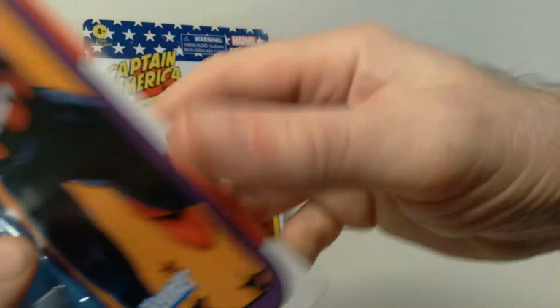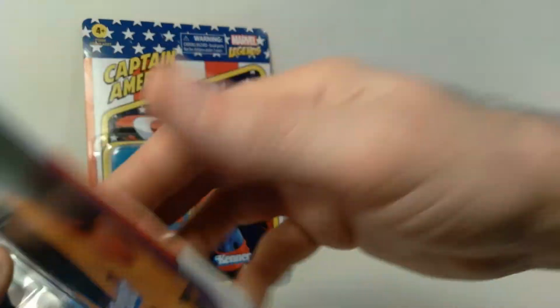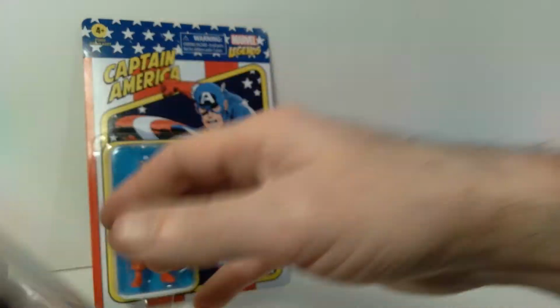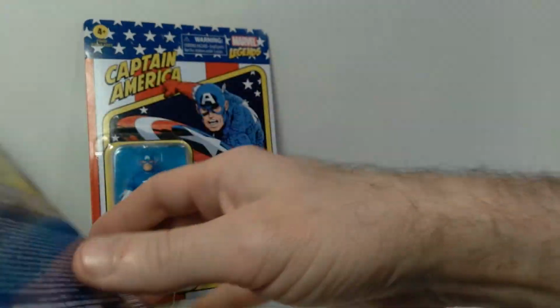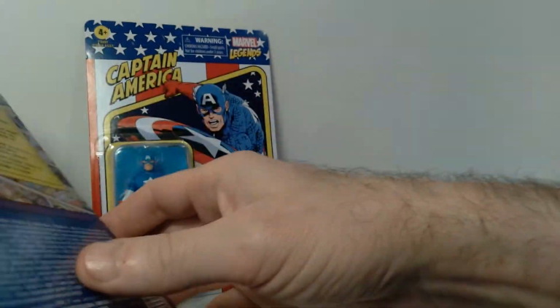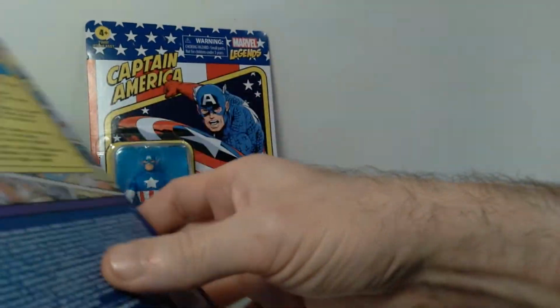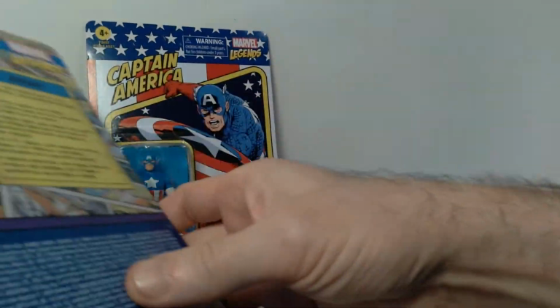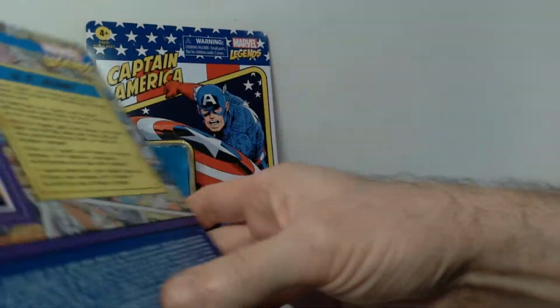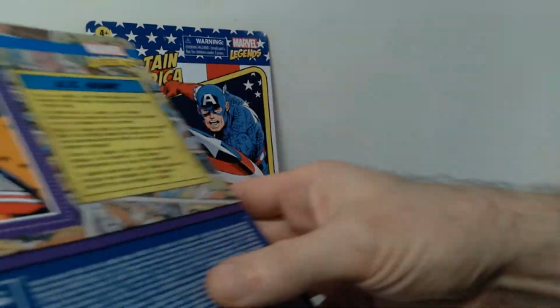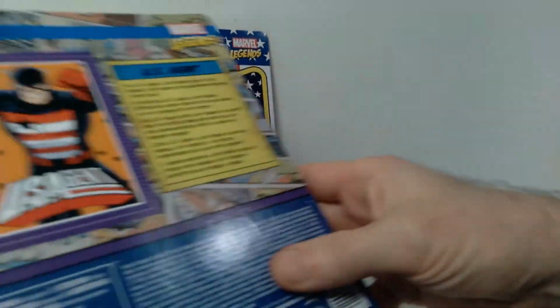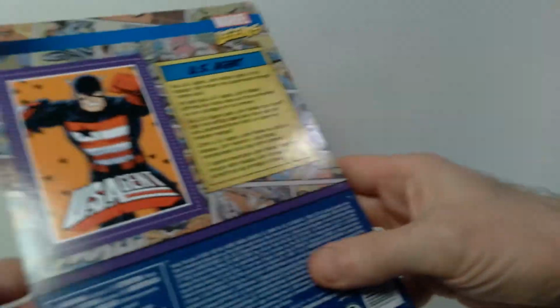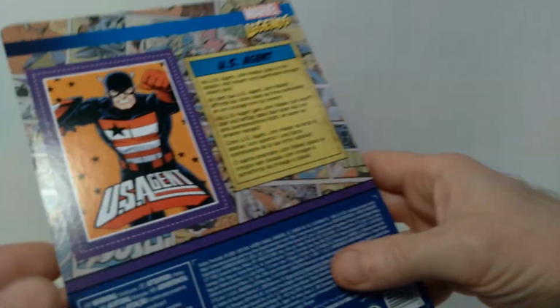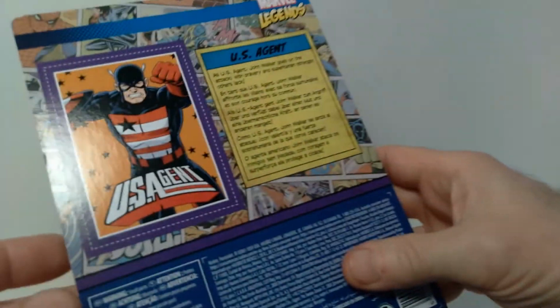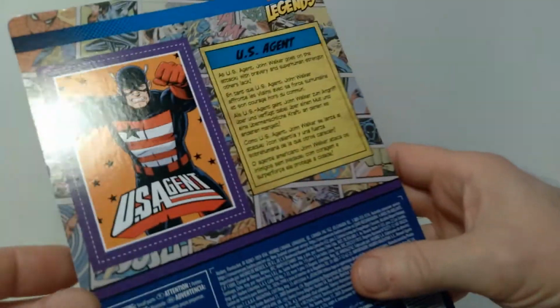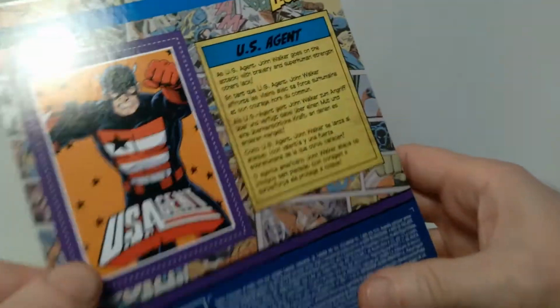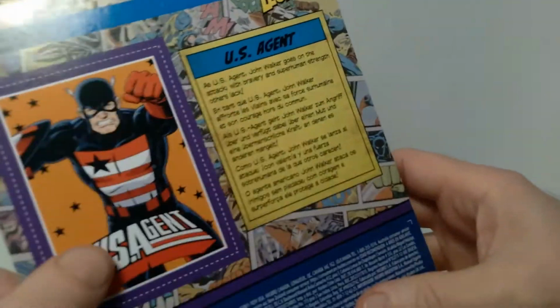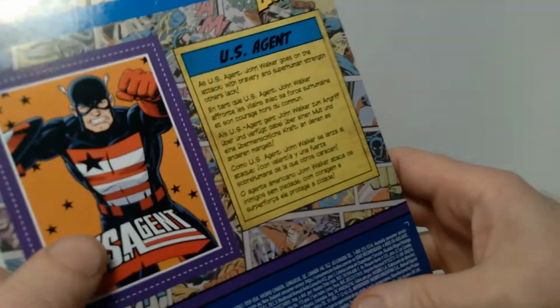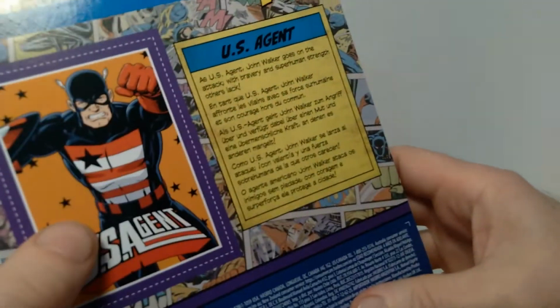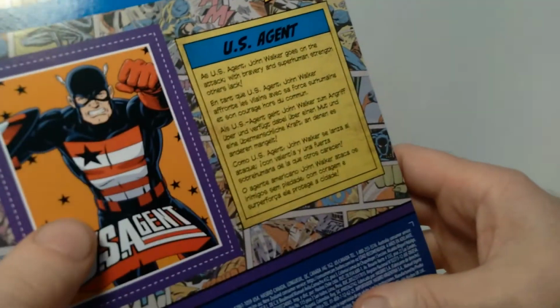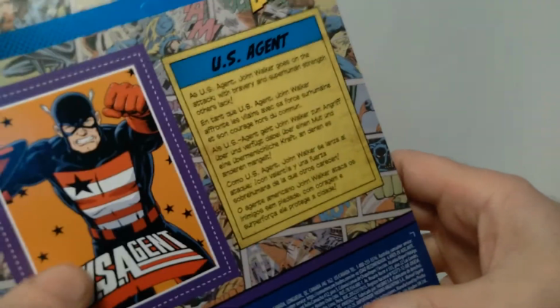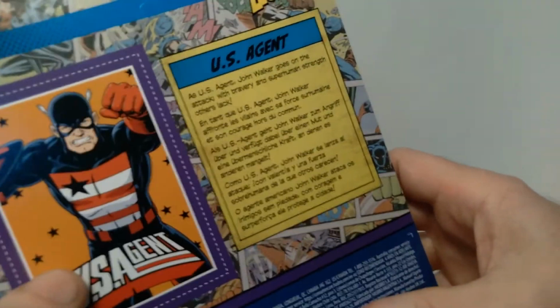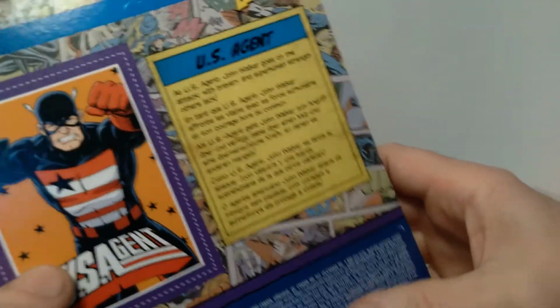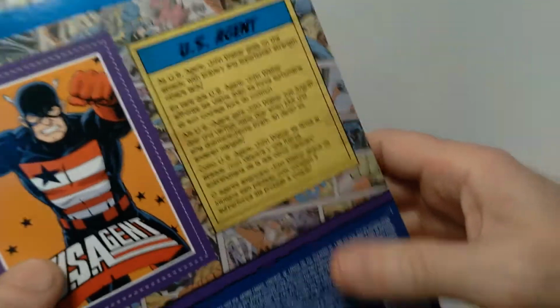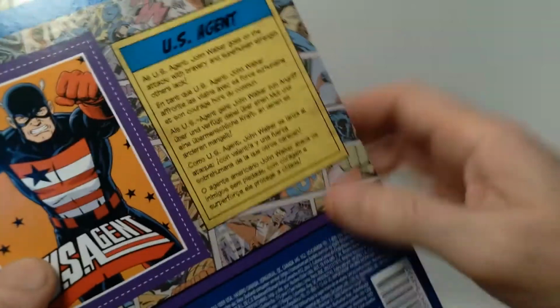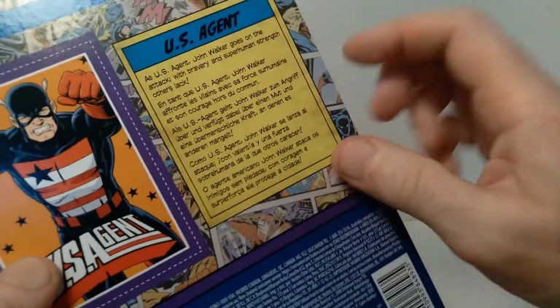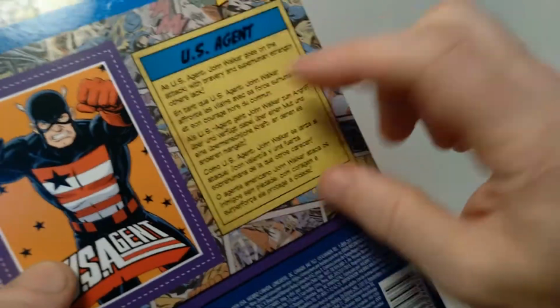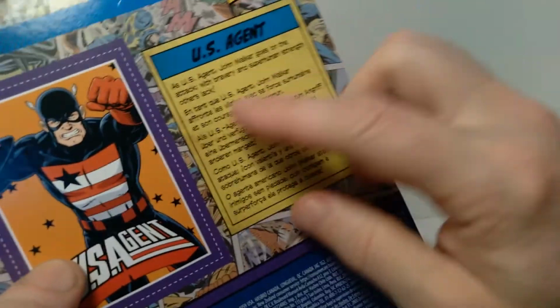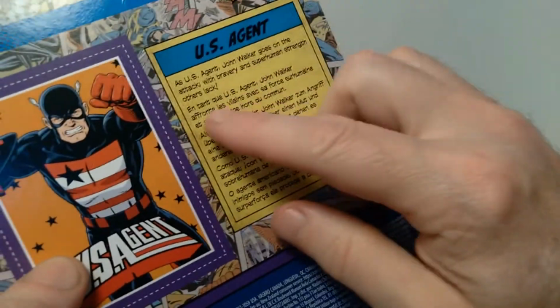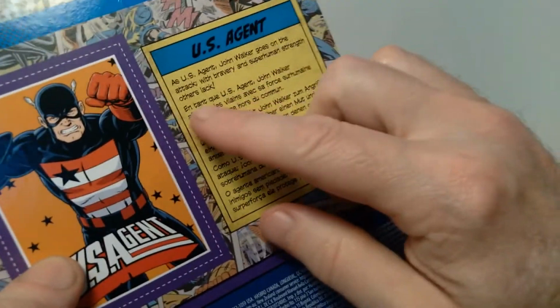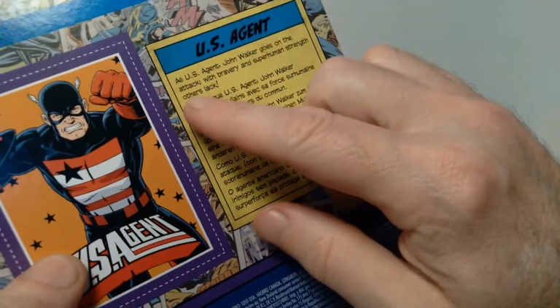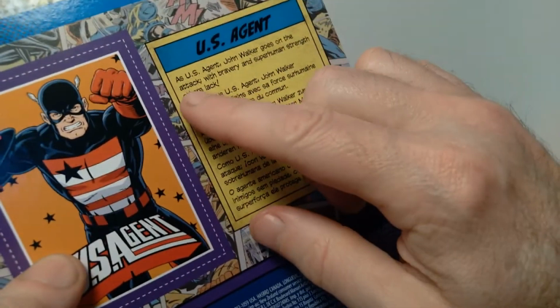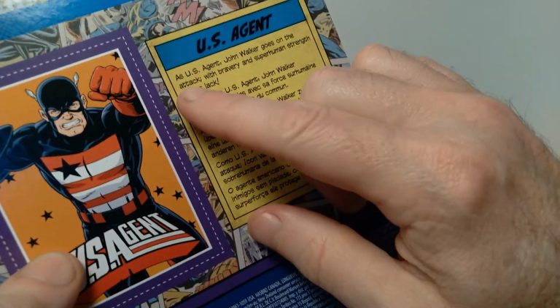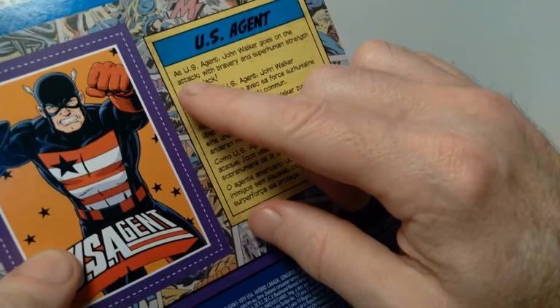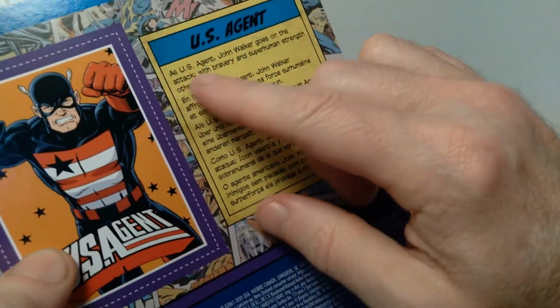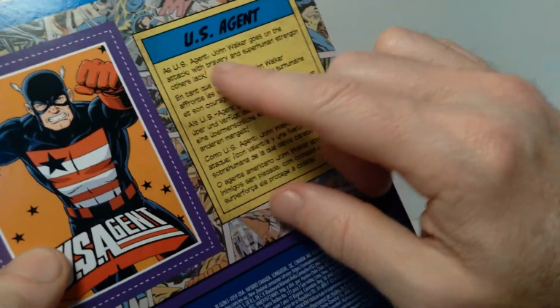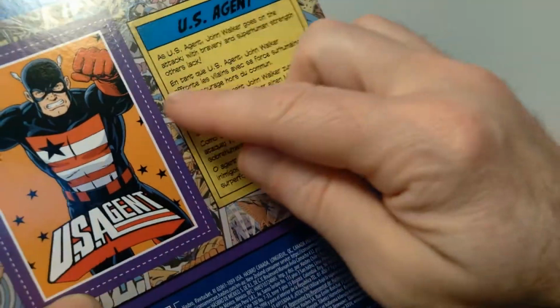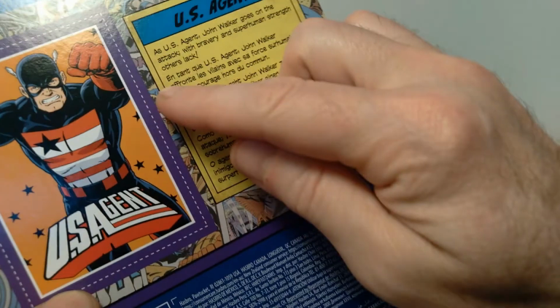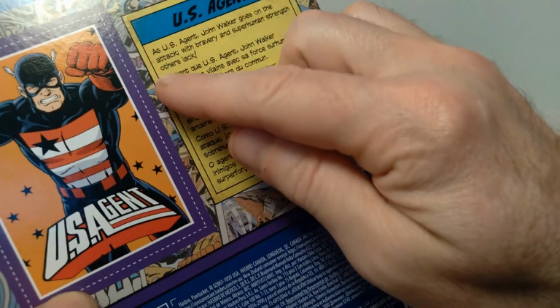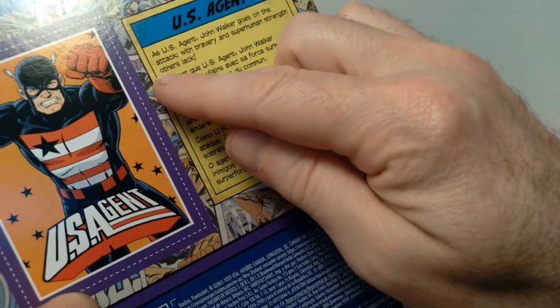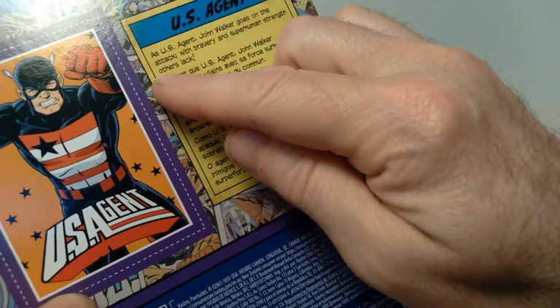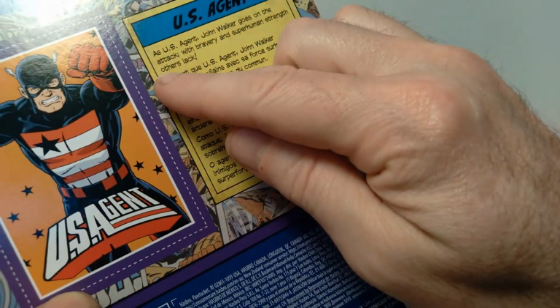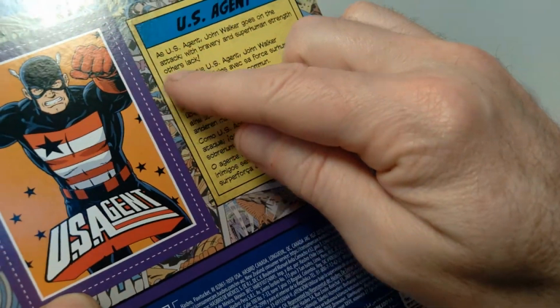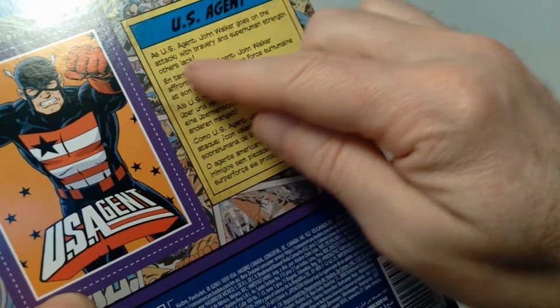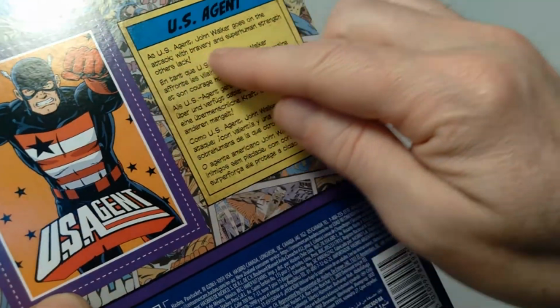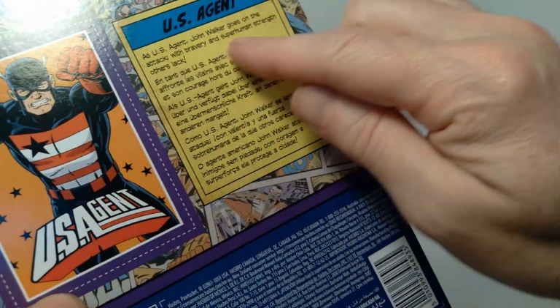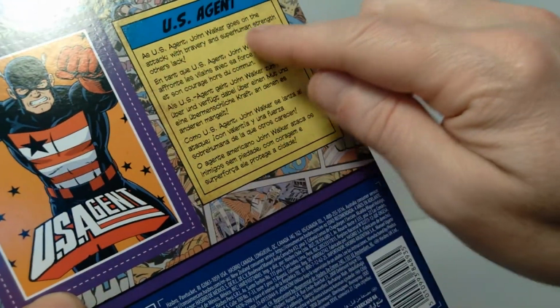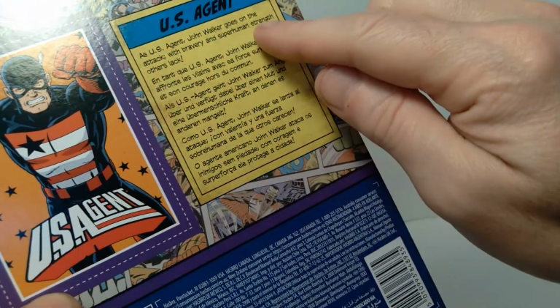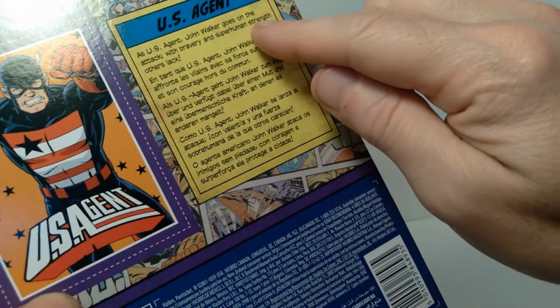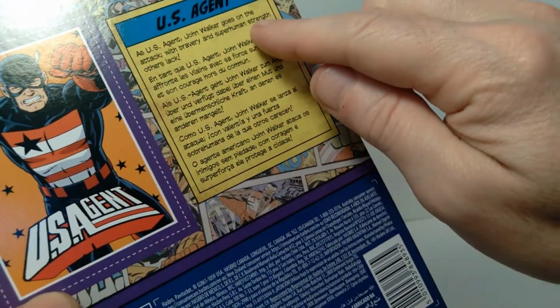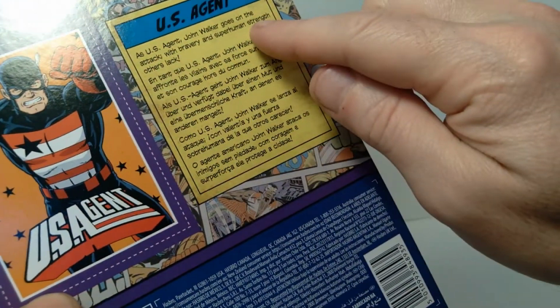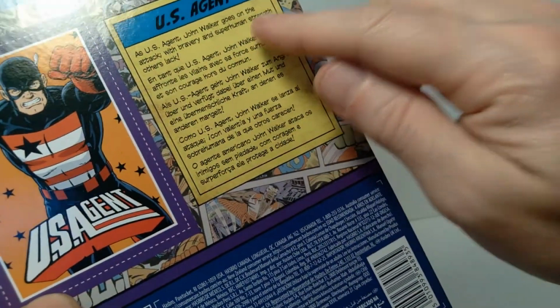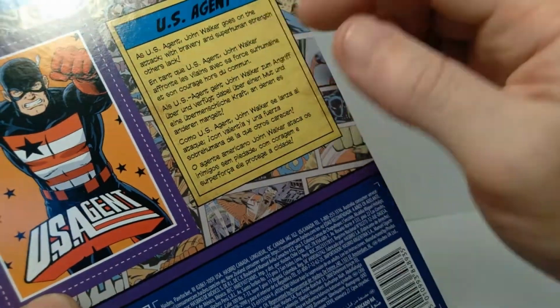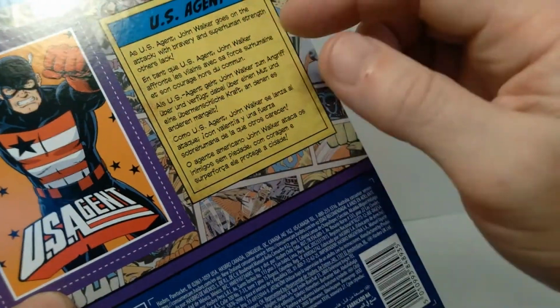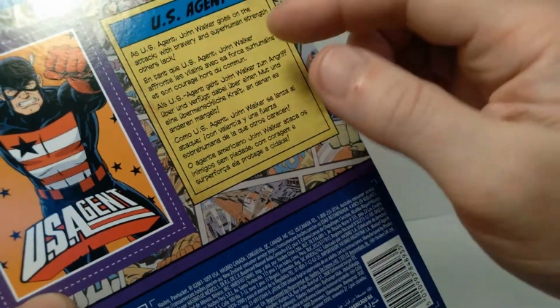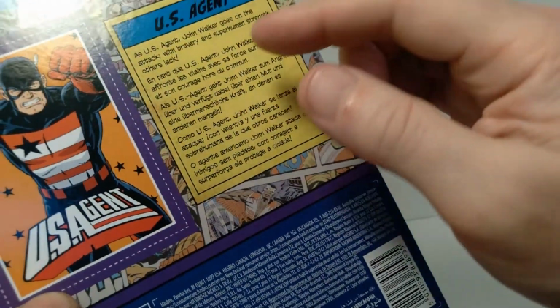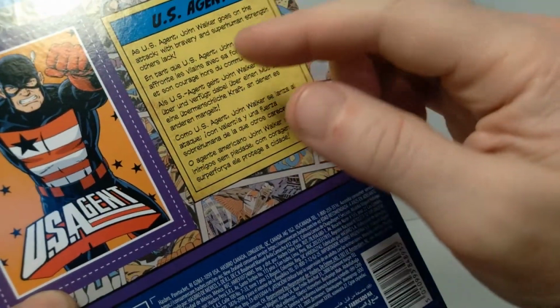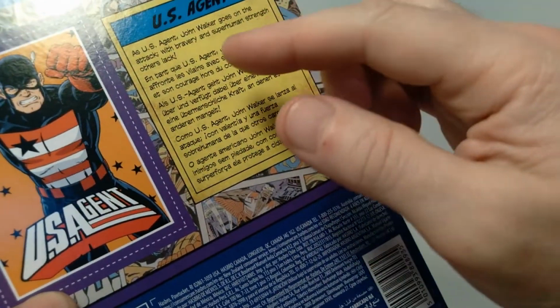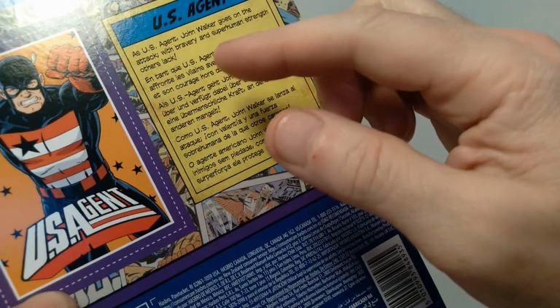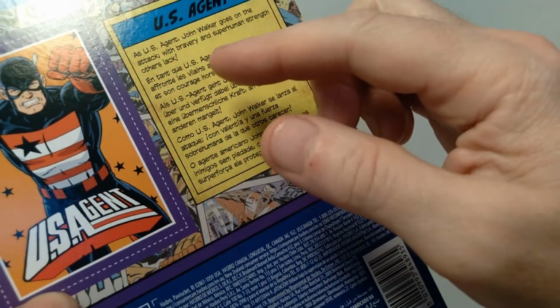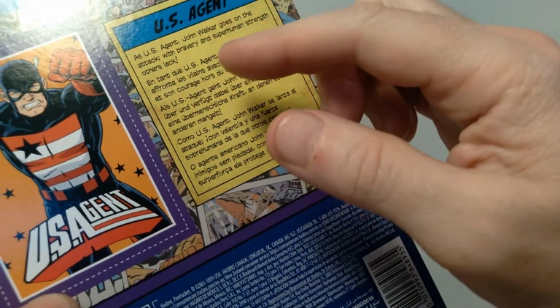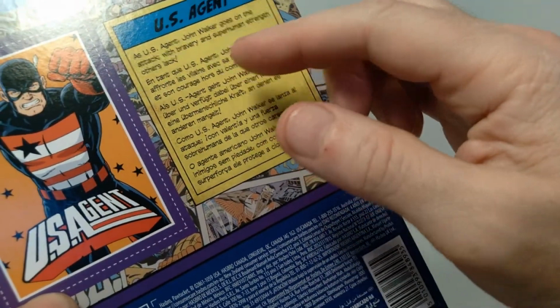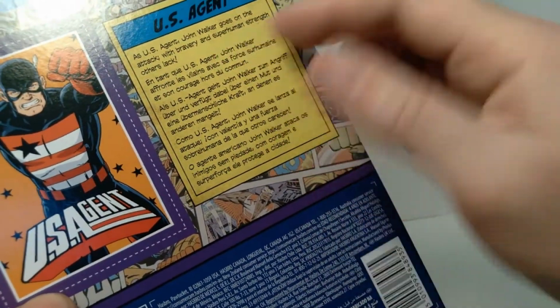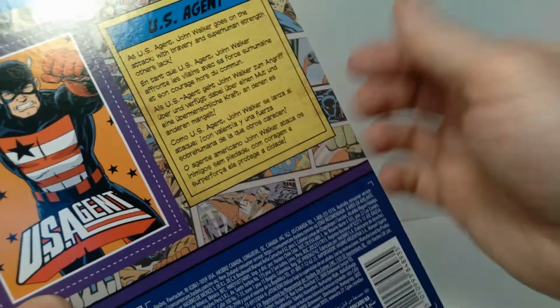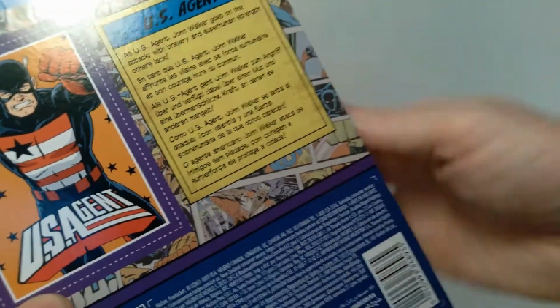And on the back, same artwork, and then a brief write-up here on U.S. Agent, aka John Walker.